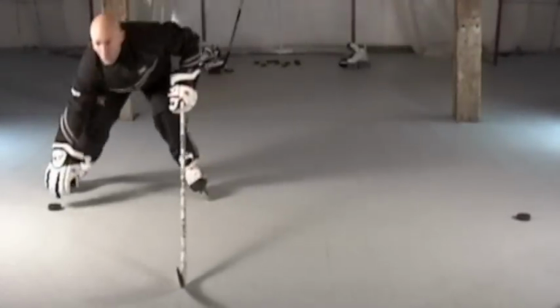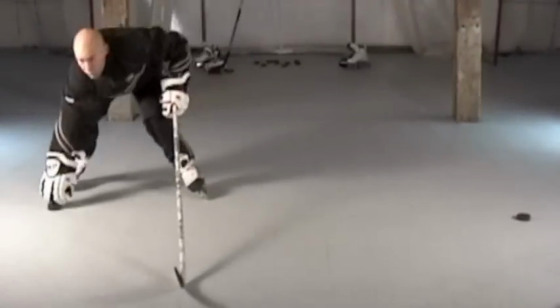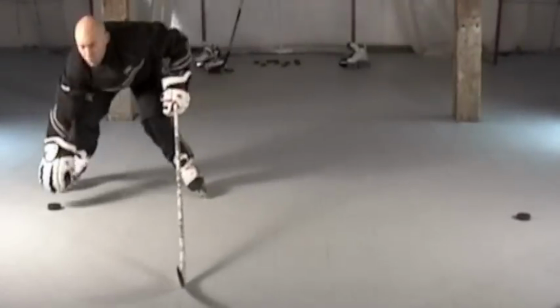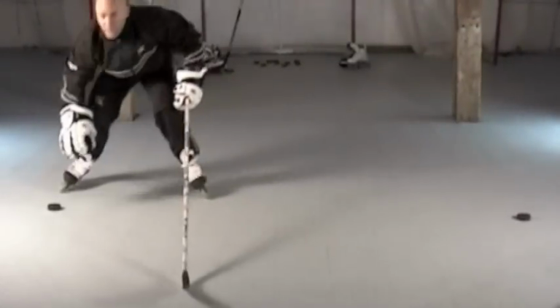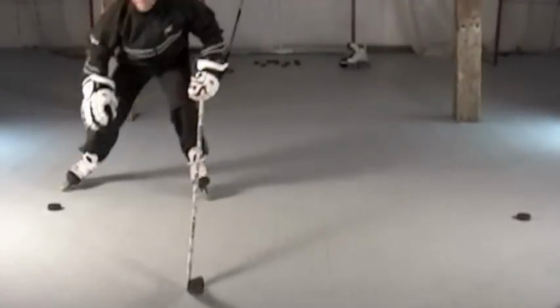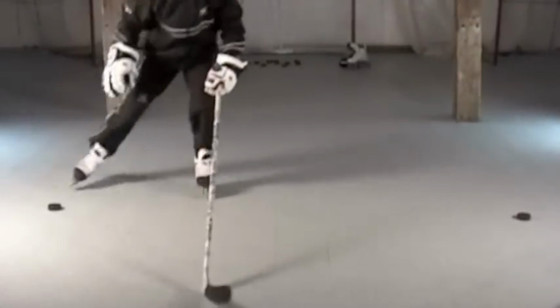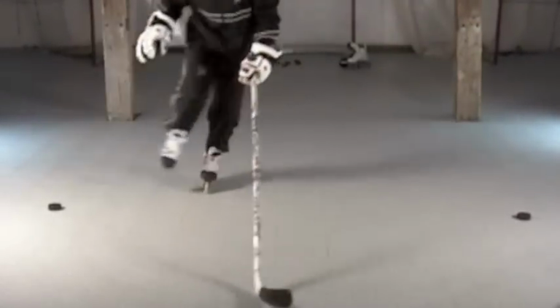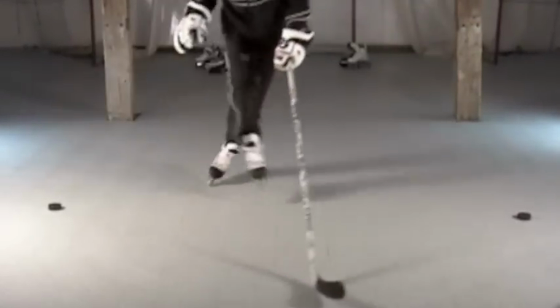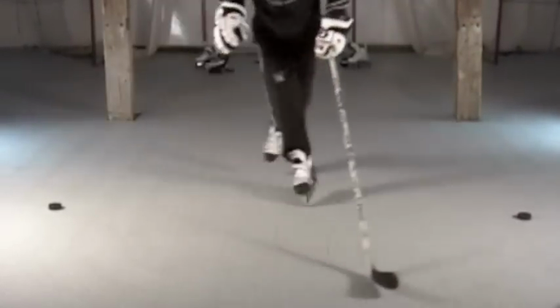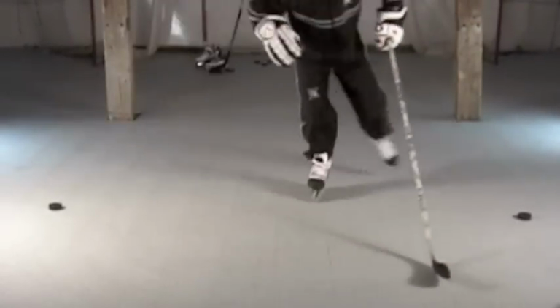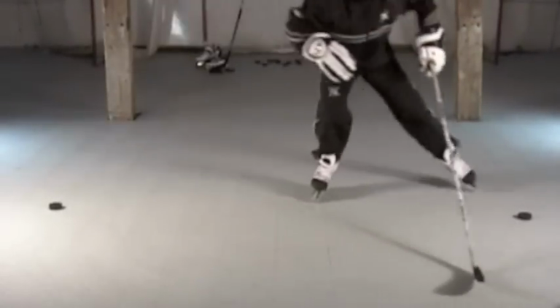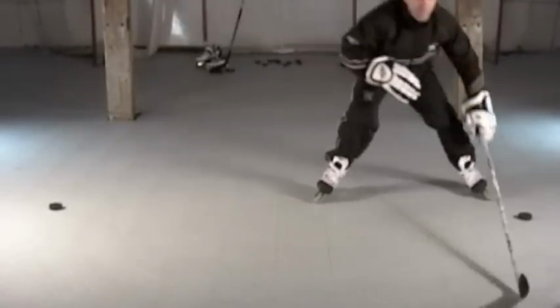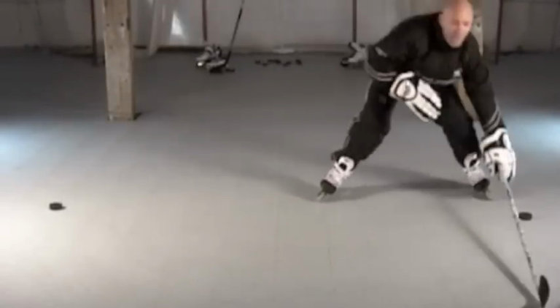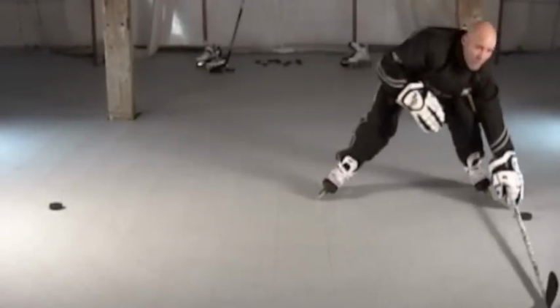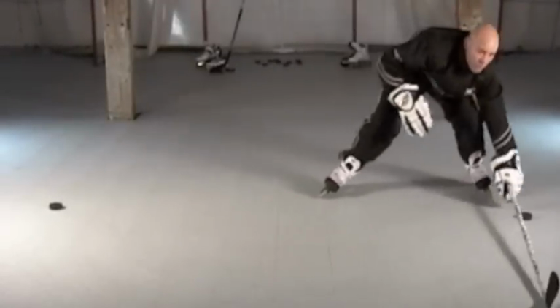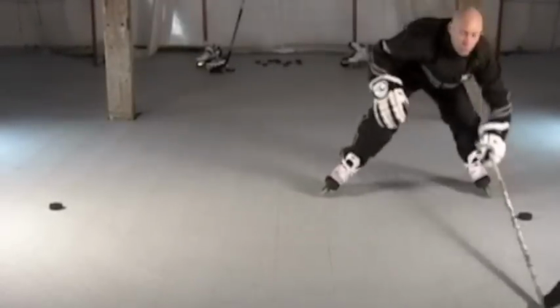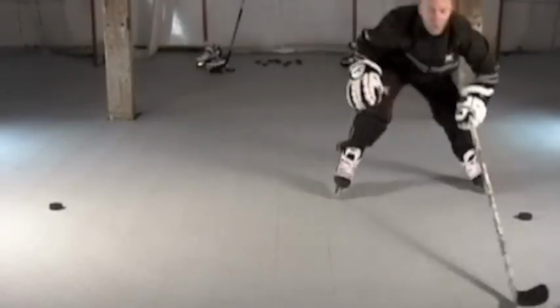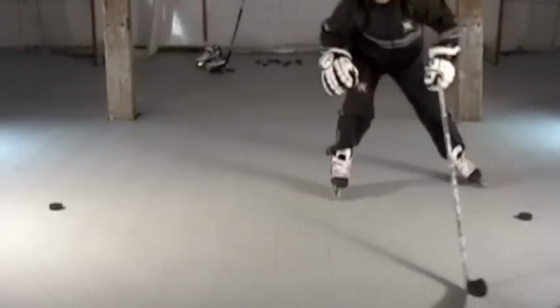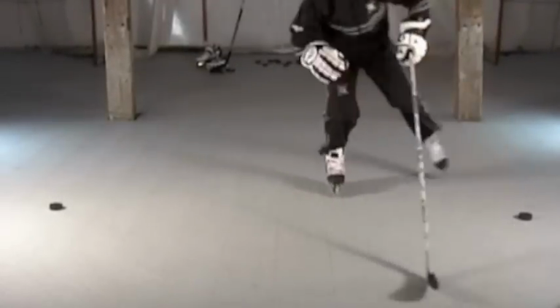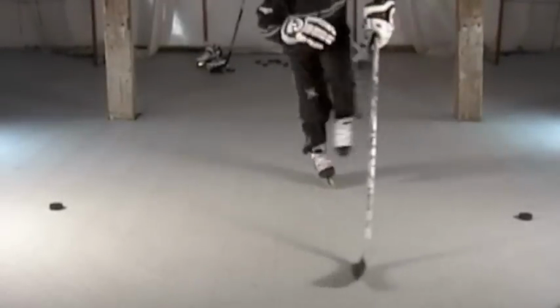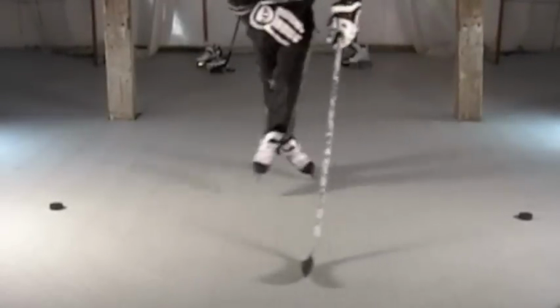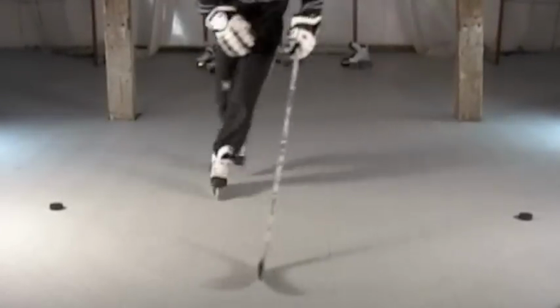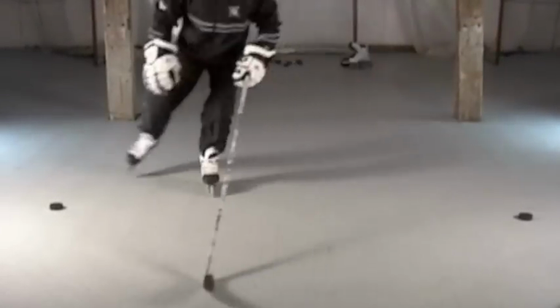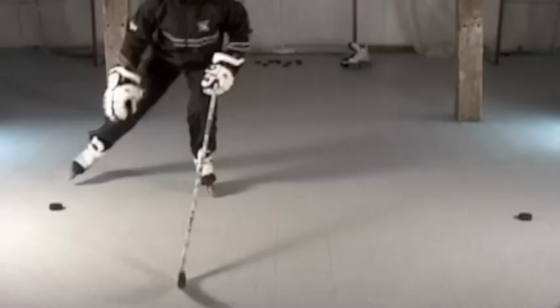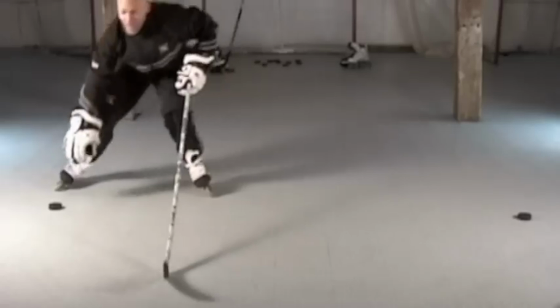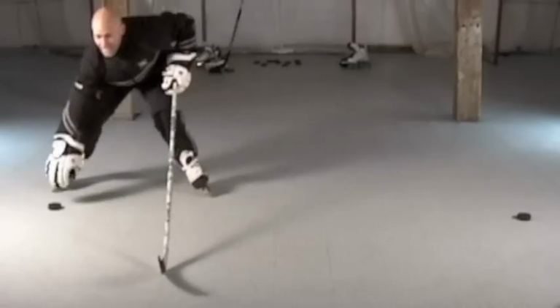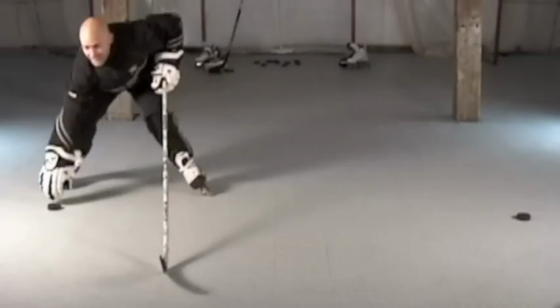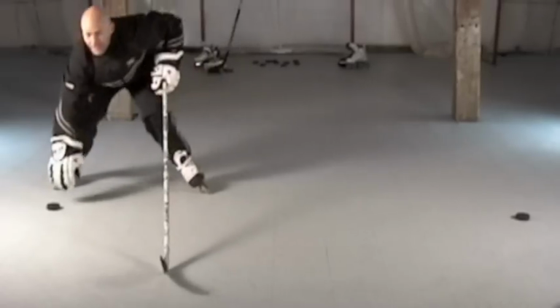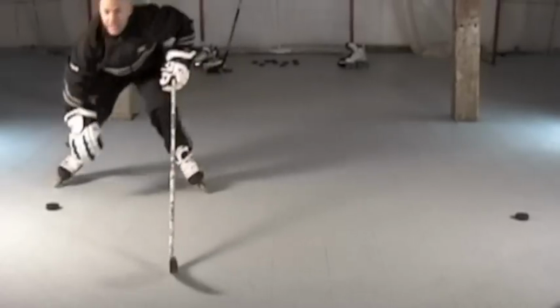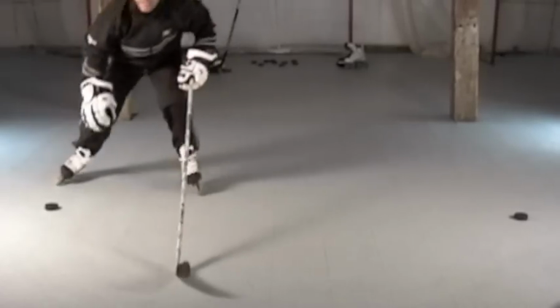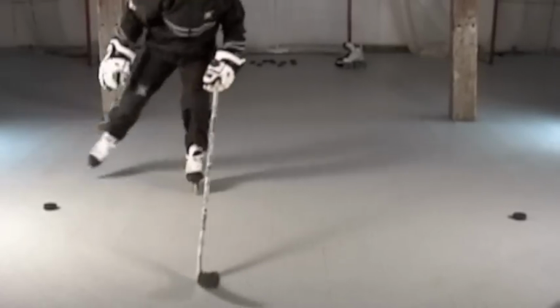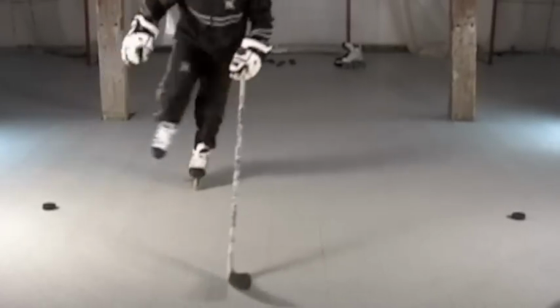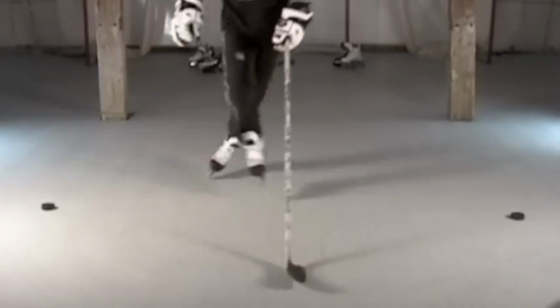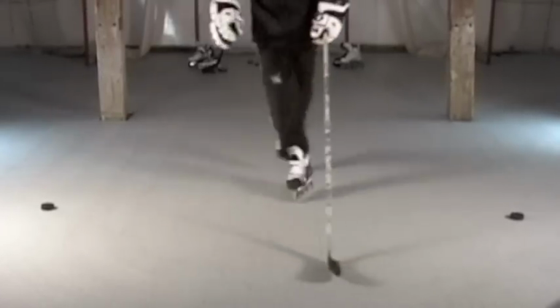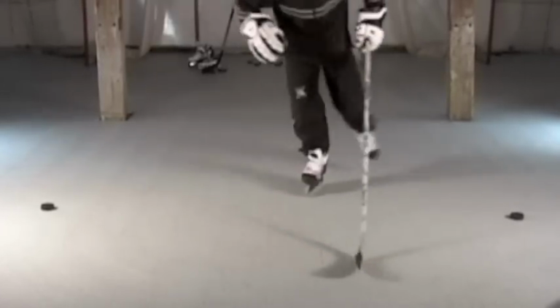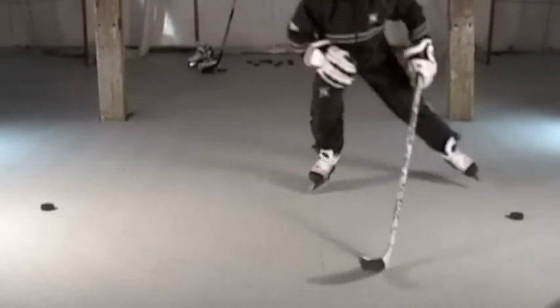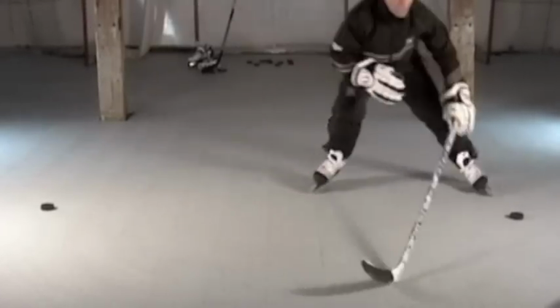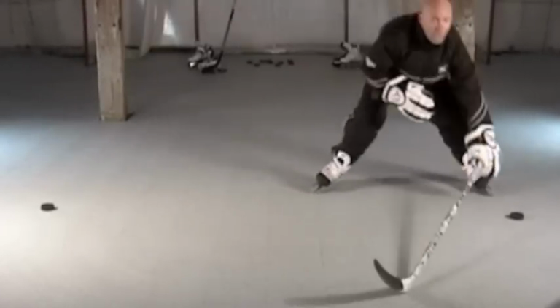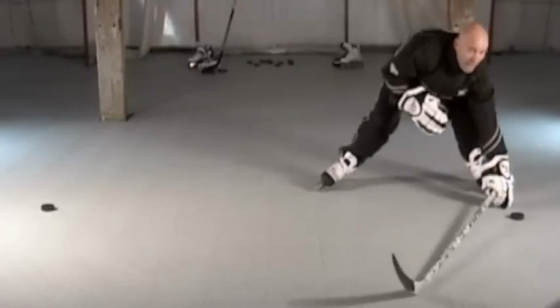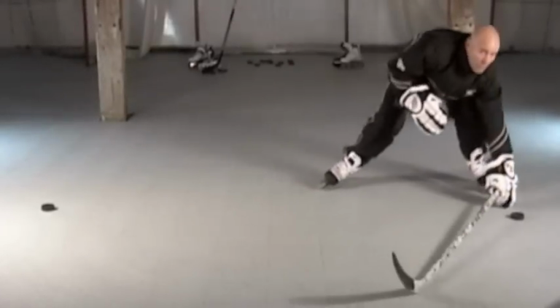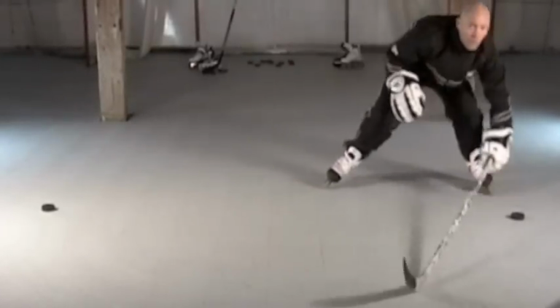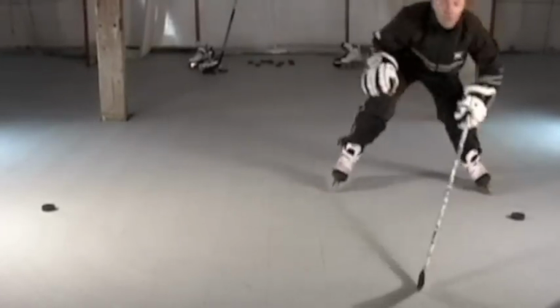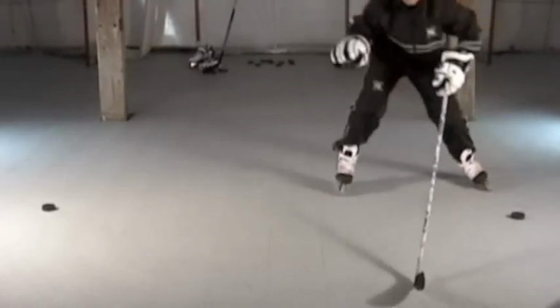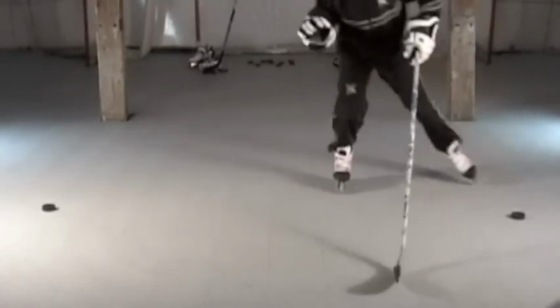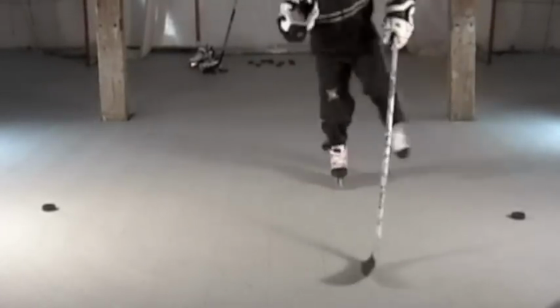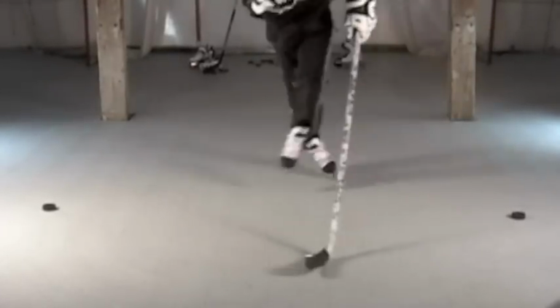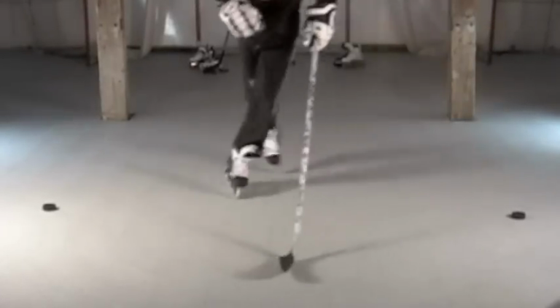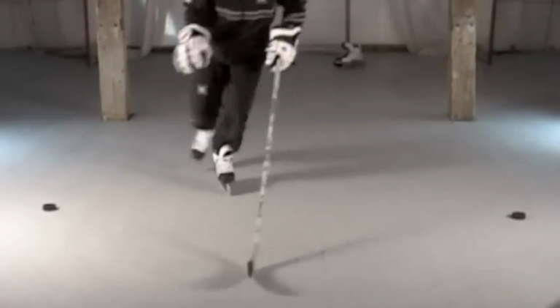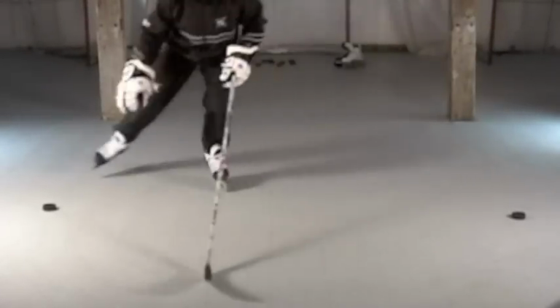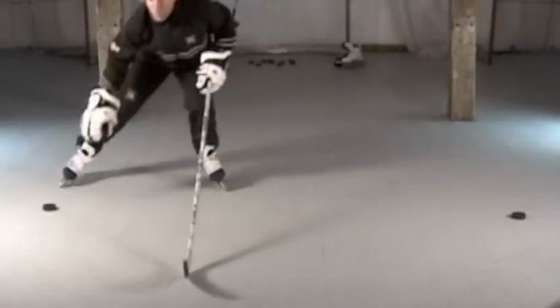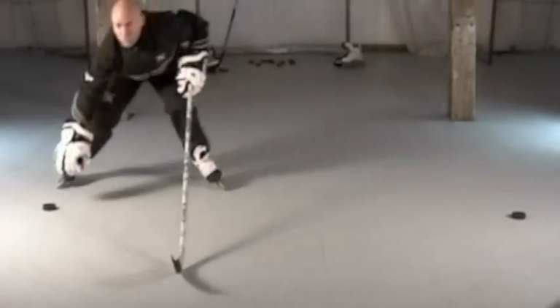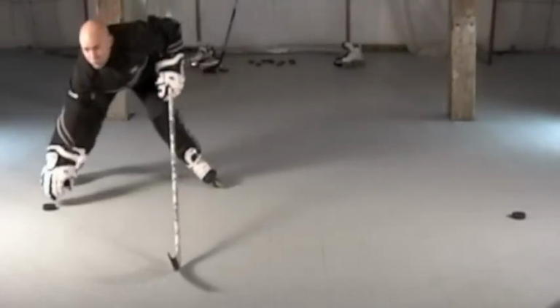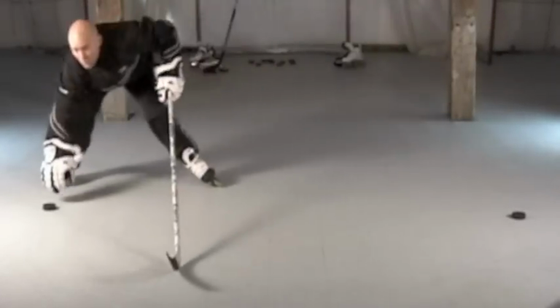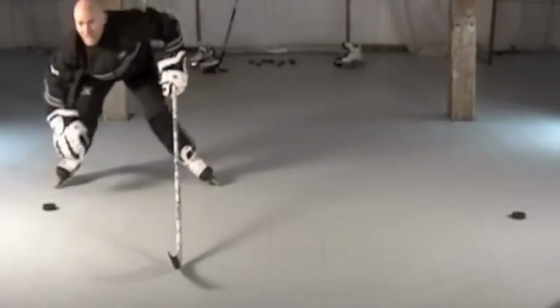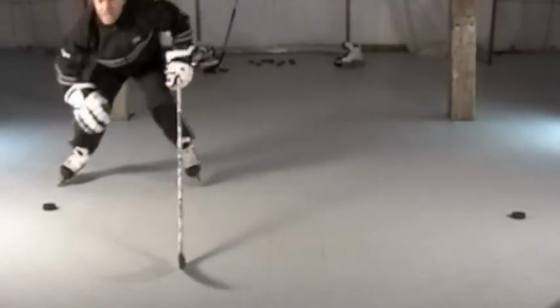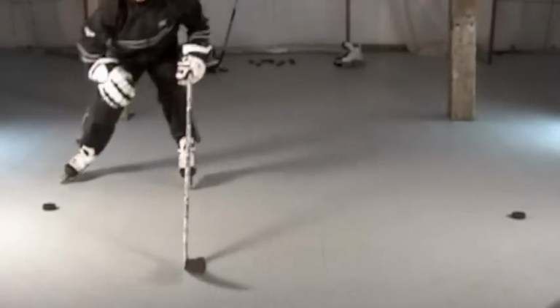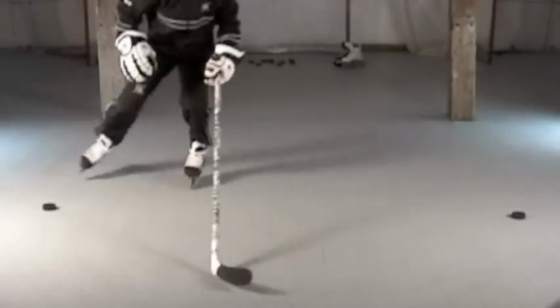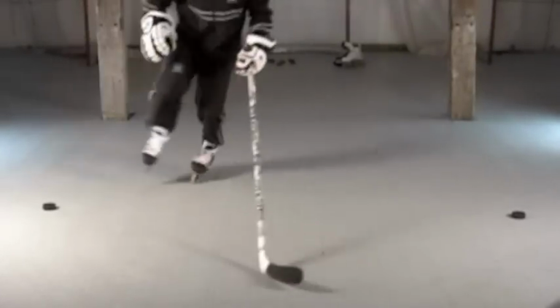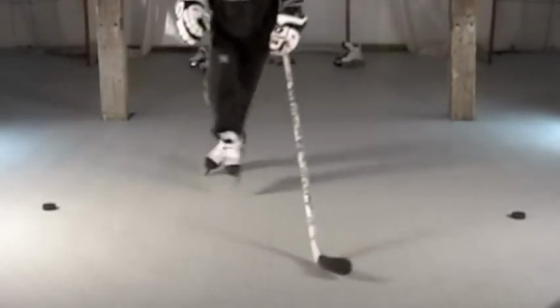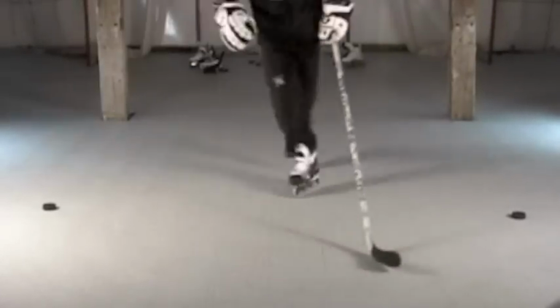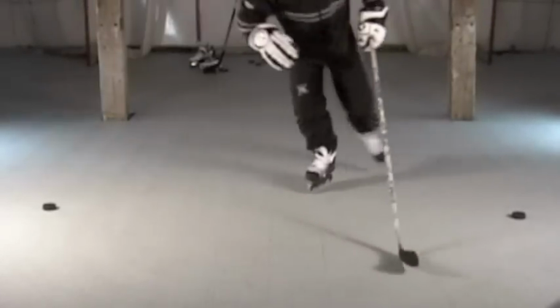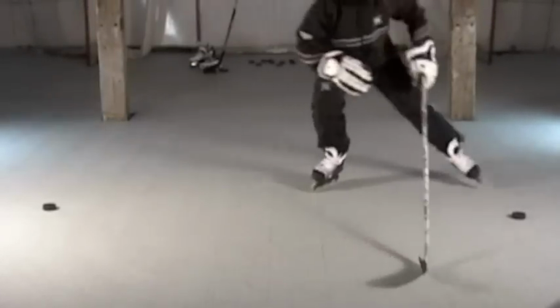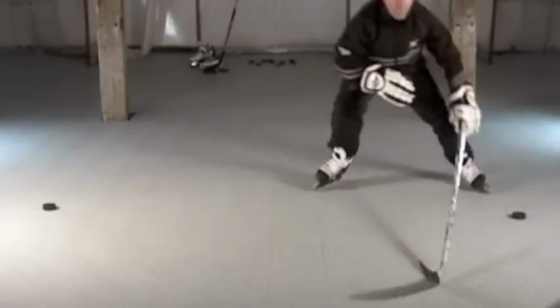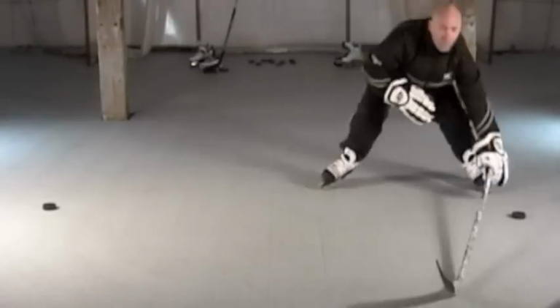You want to keep that stick in the middle to take away the passing lane and work on that movement, exploding over.